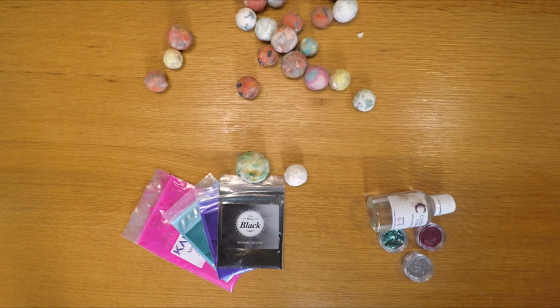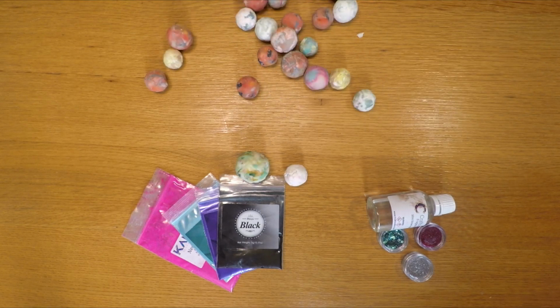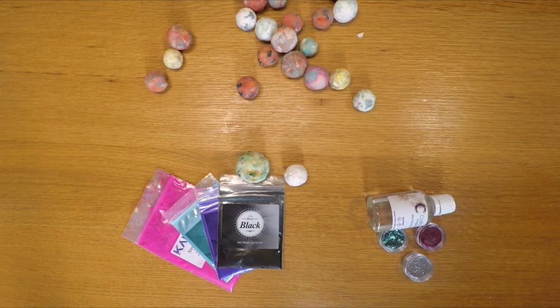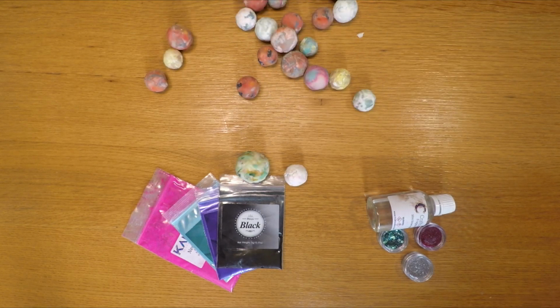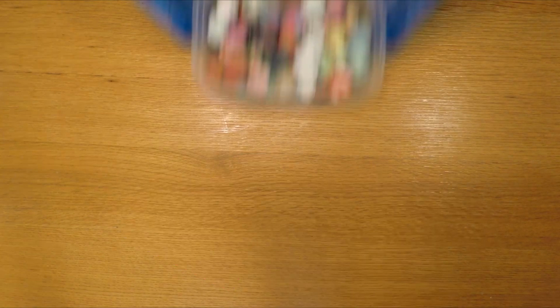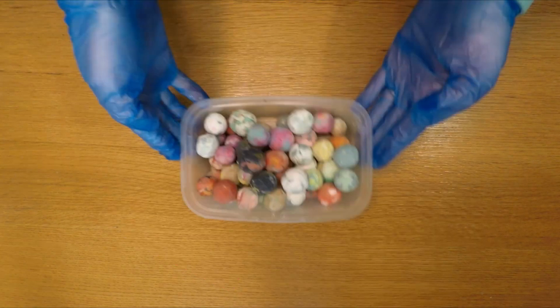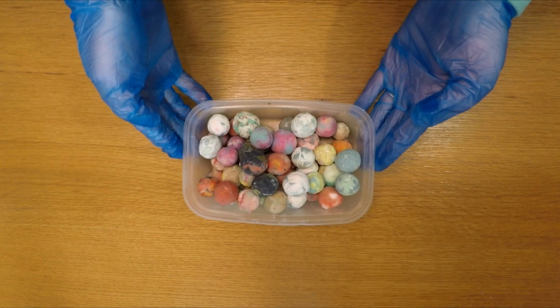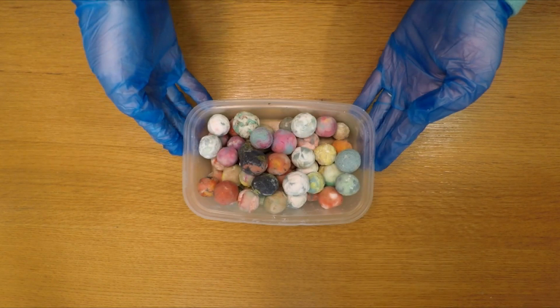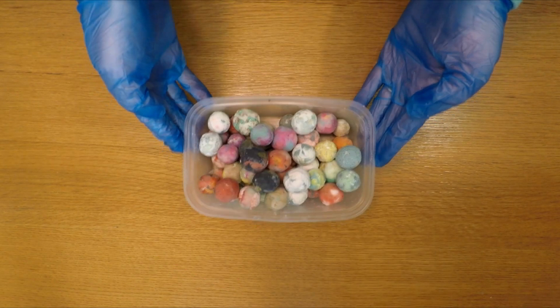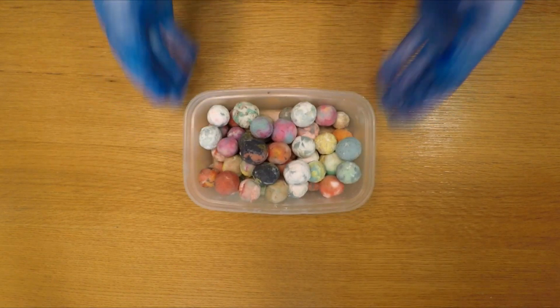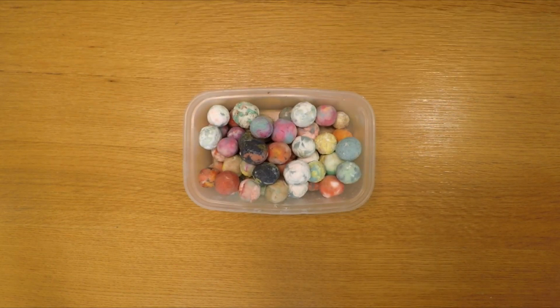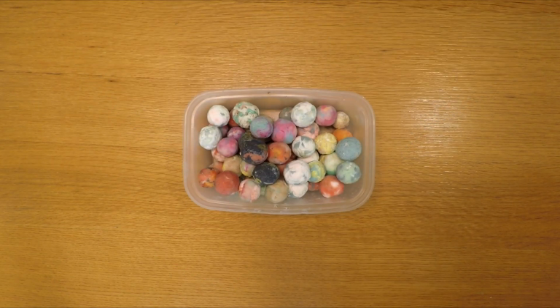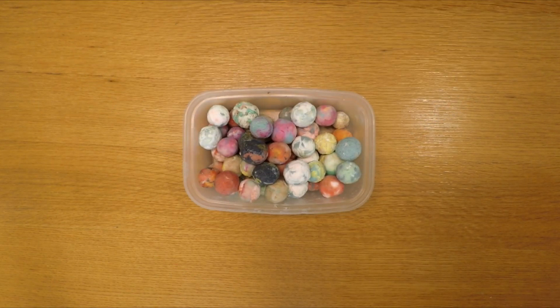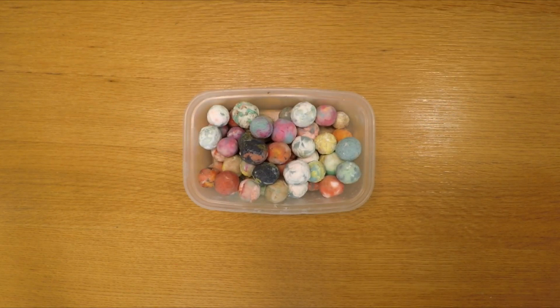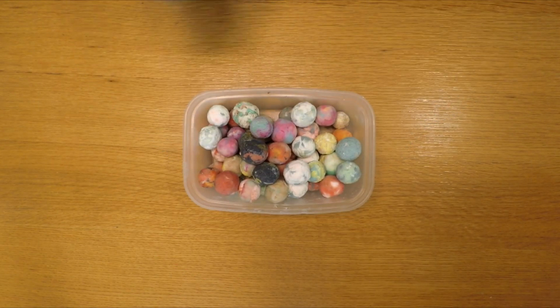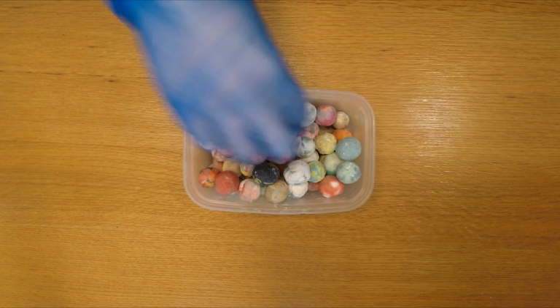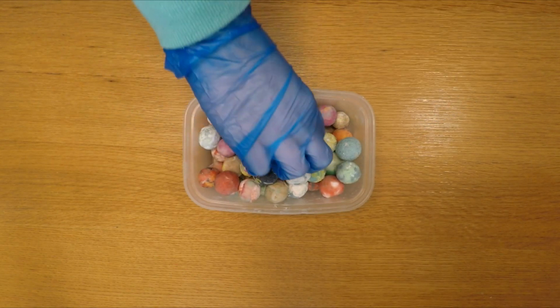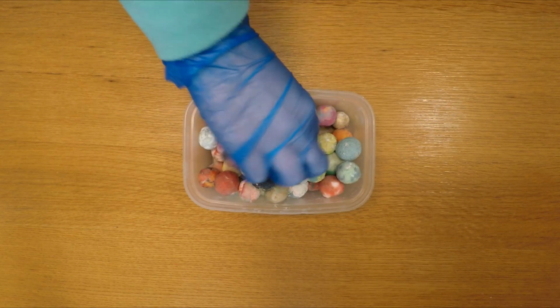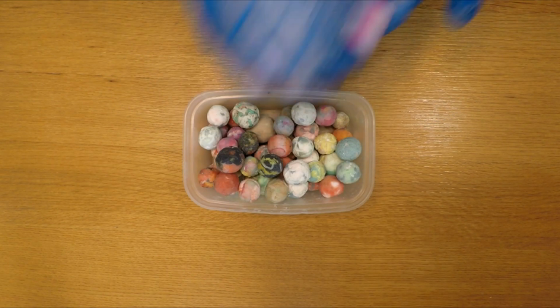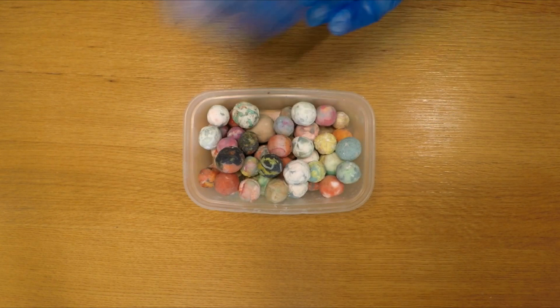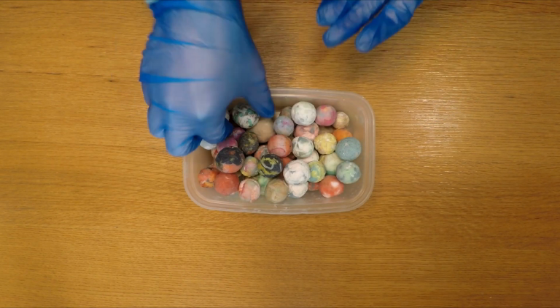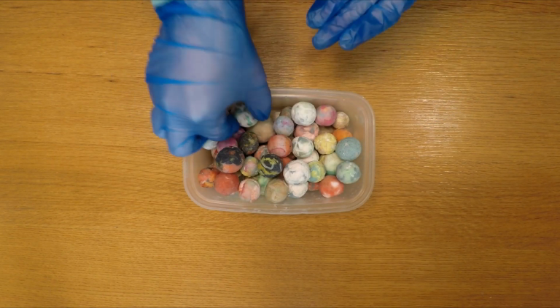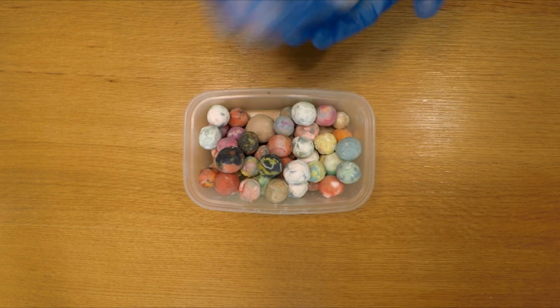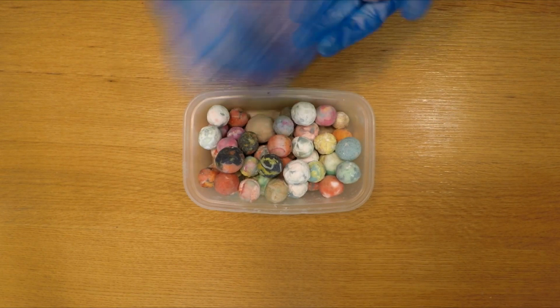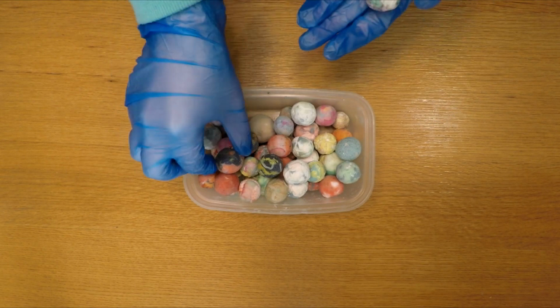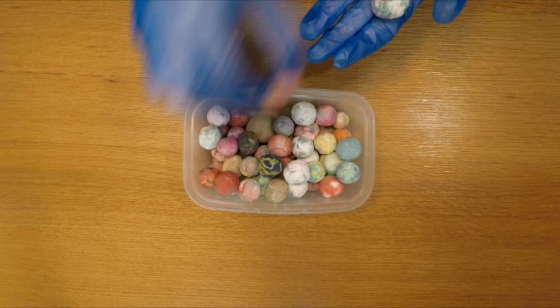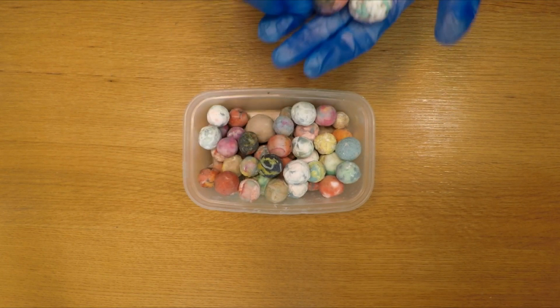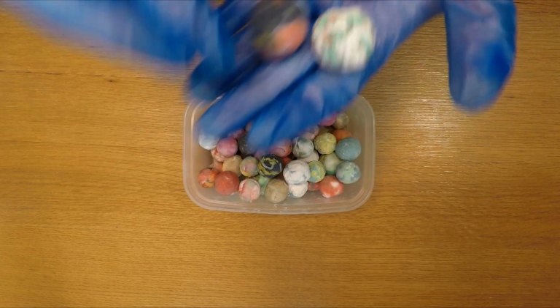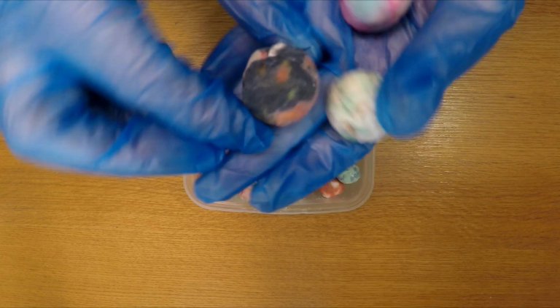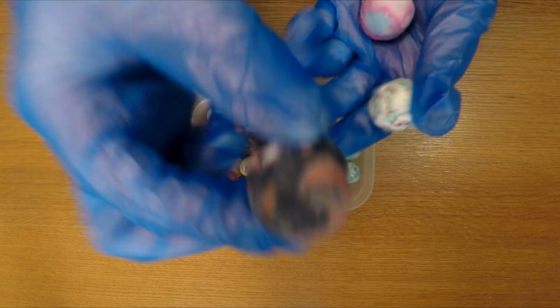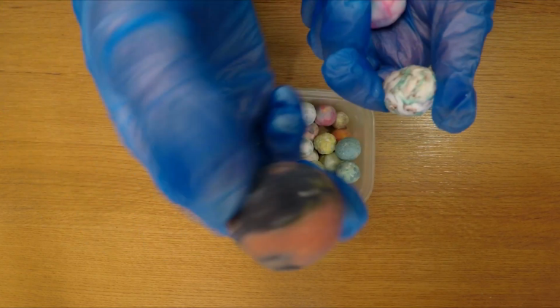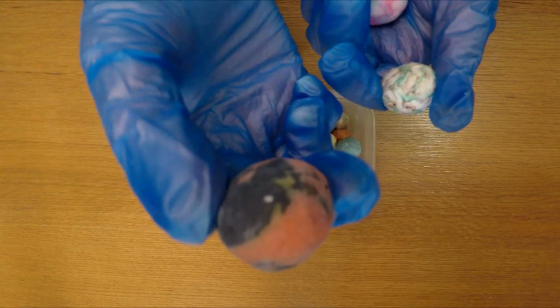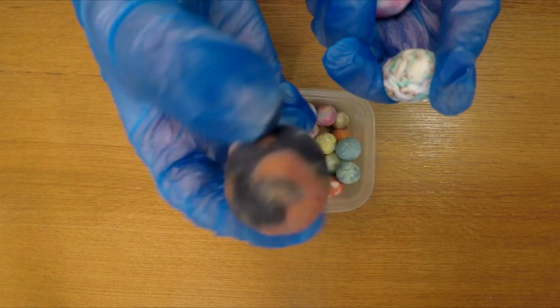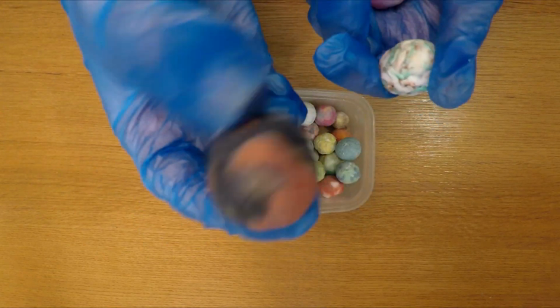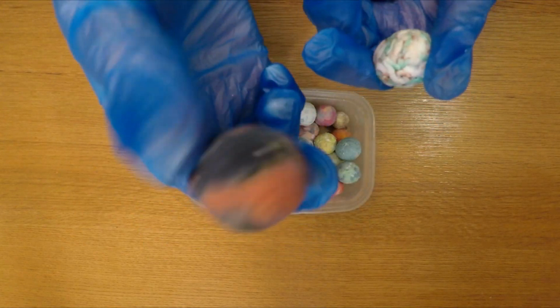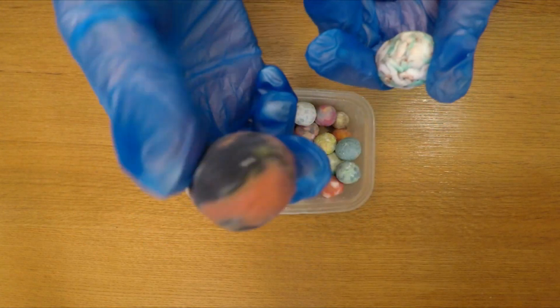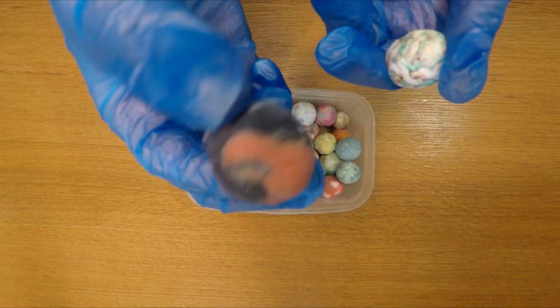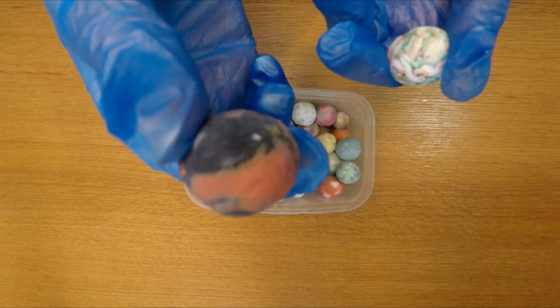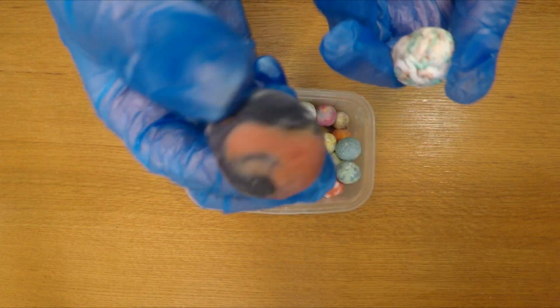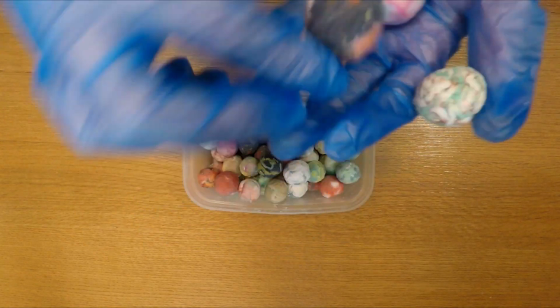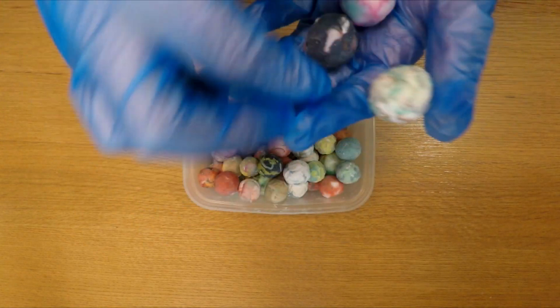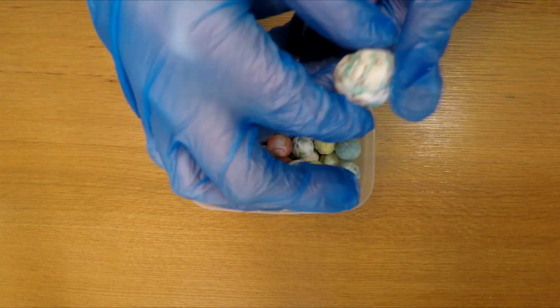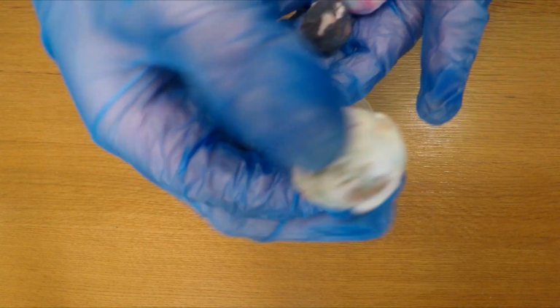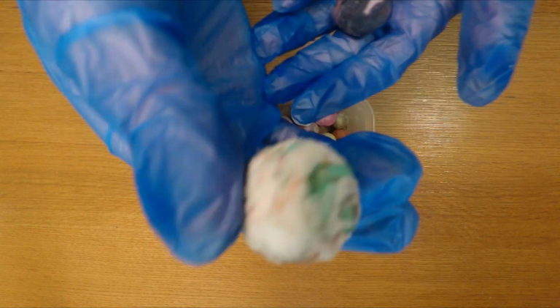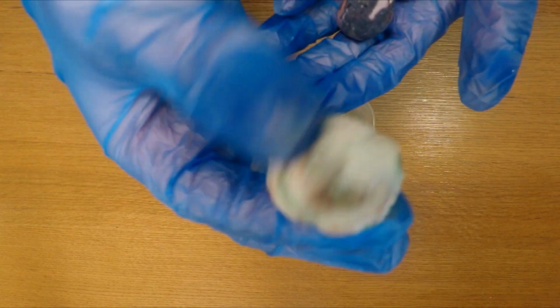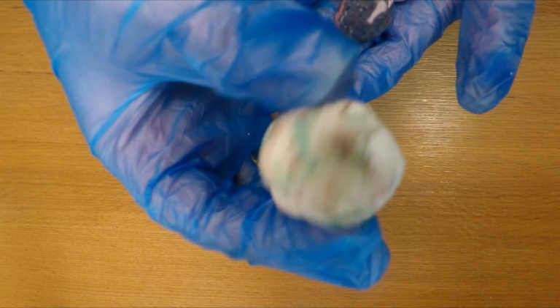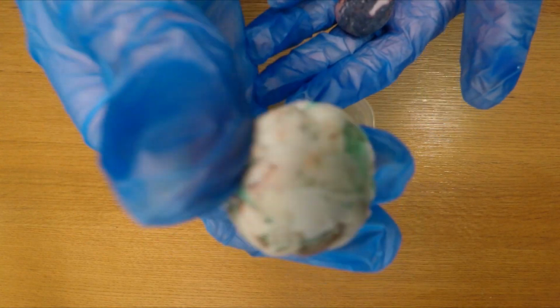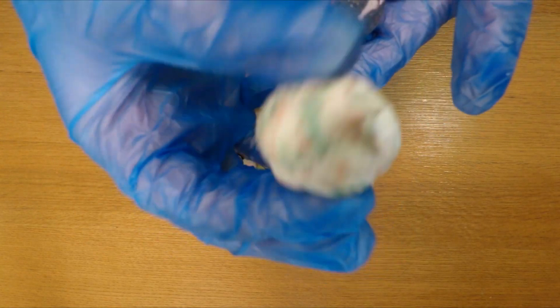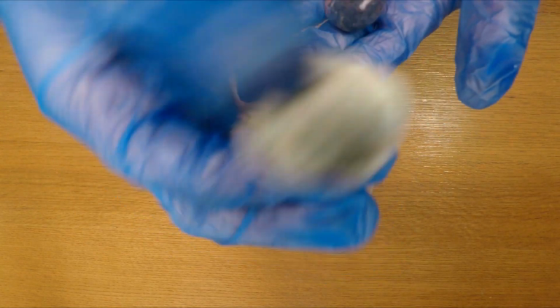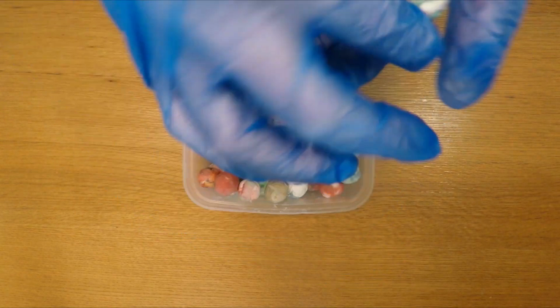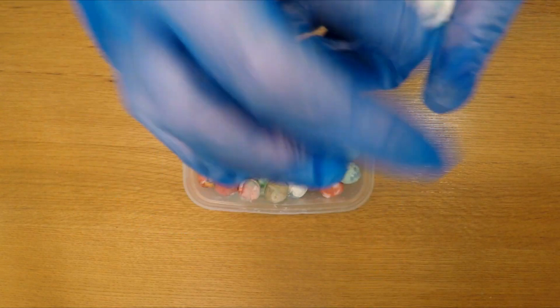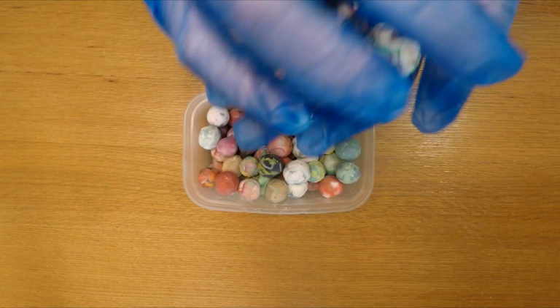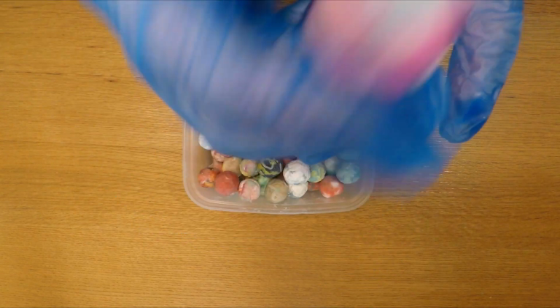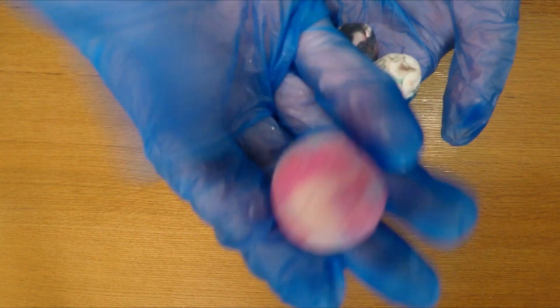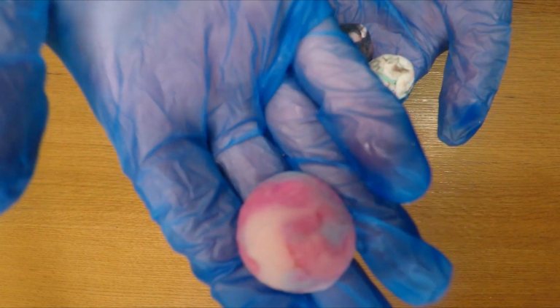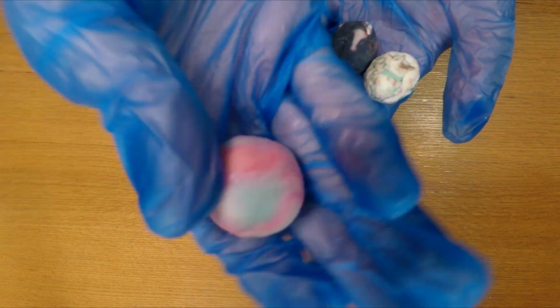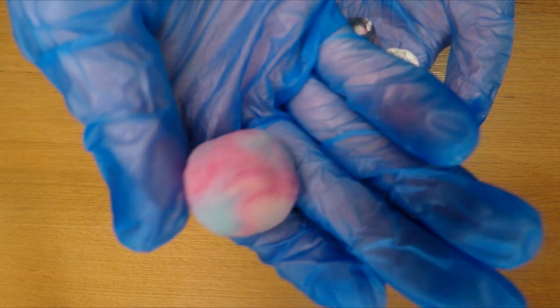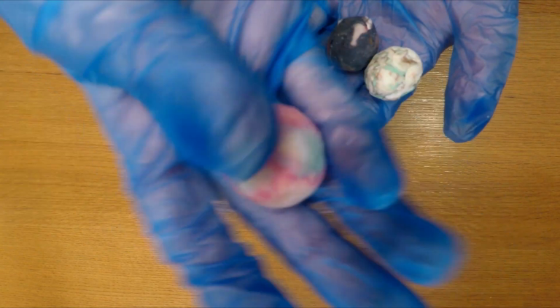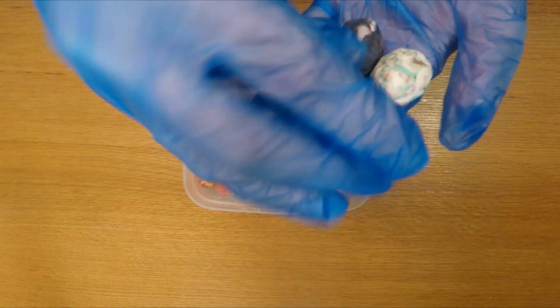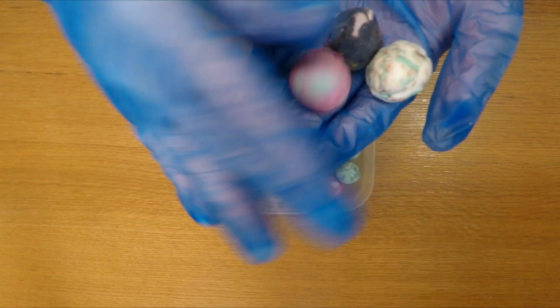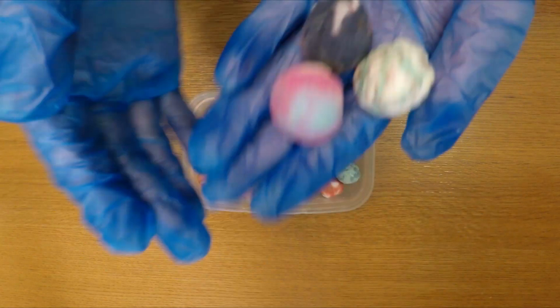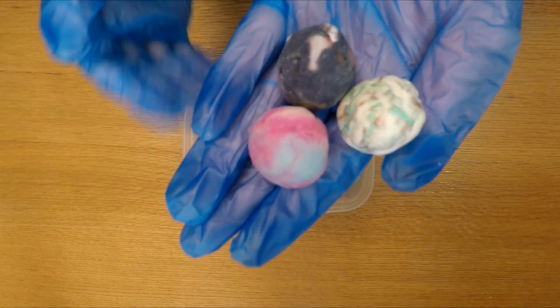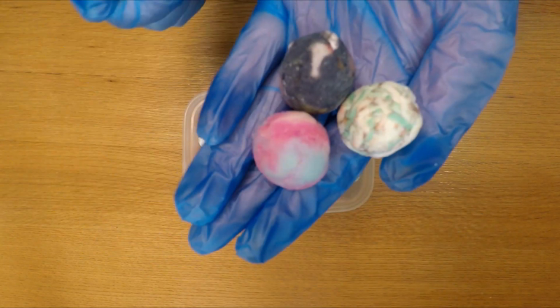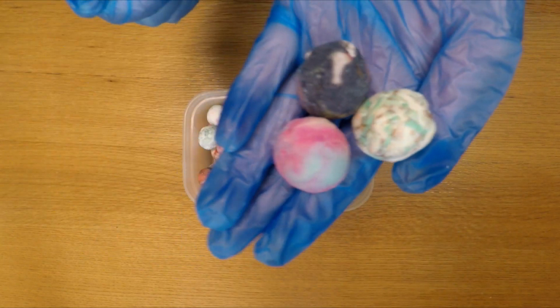These were made by fusing together leftover soap or bevel shavings from previous soaps. Tell me in the comments which you recognised from previous videos.